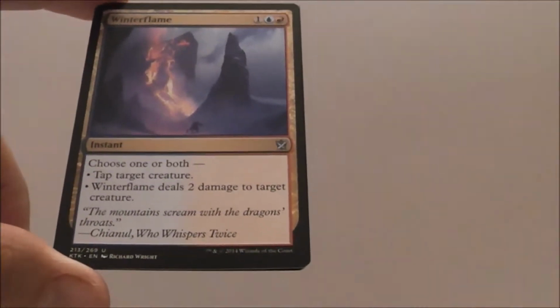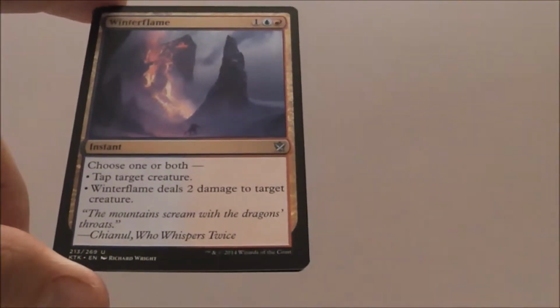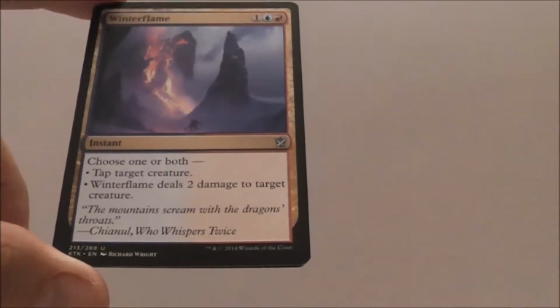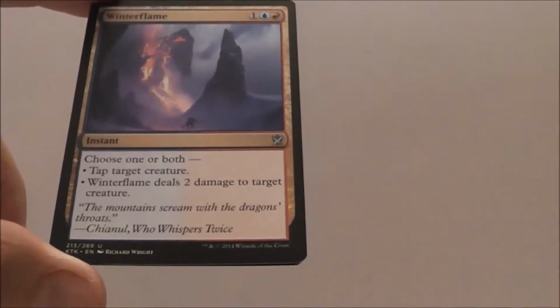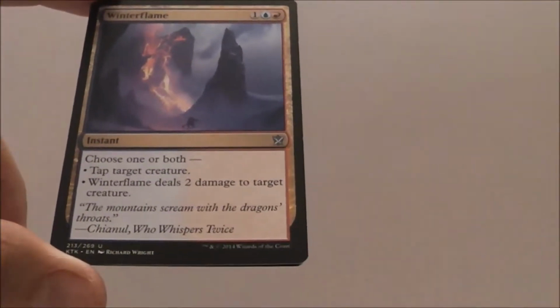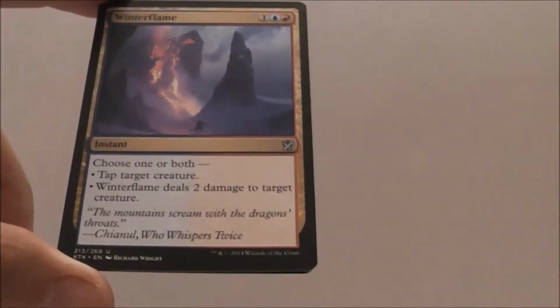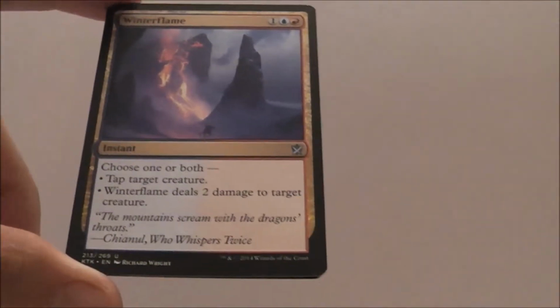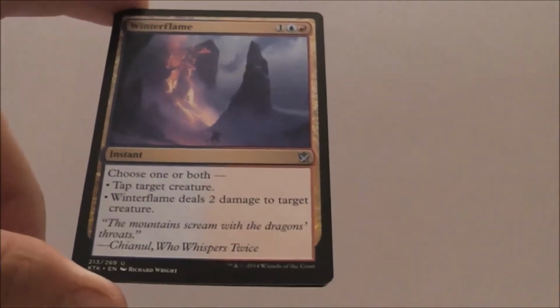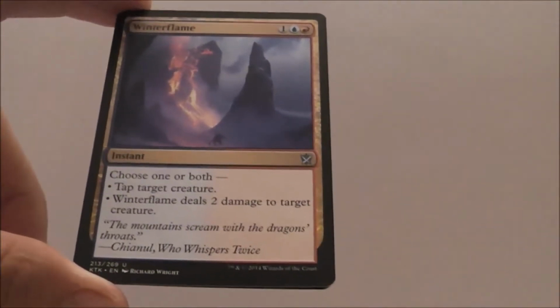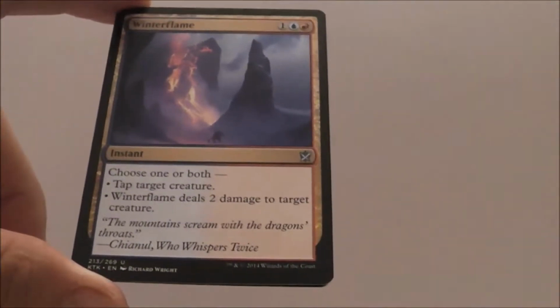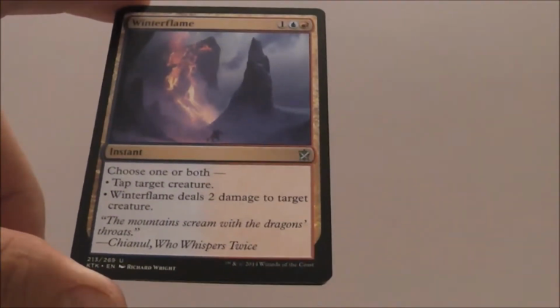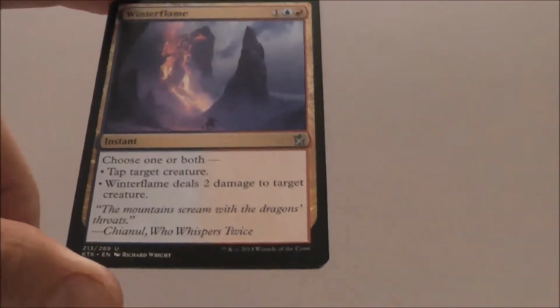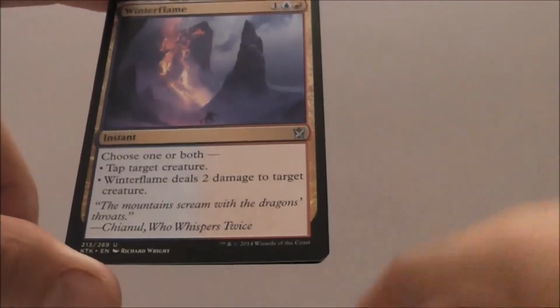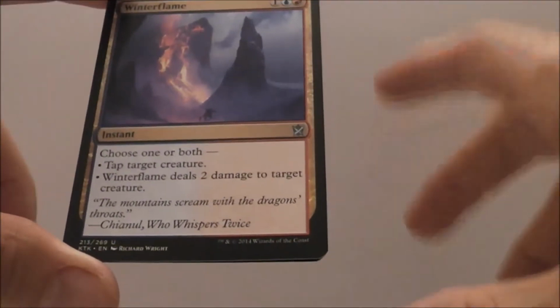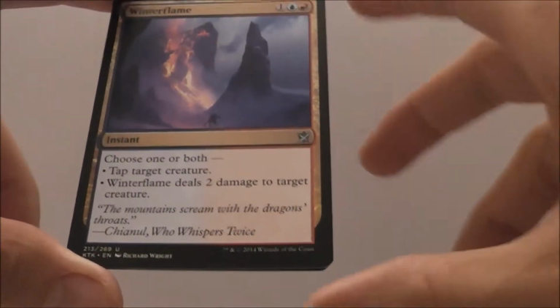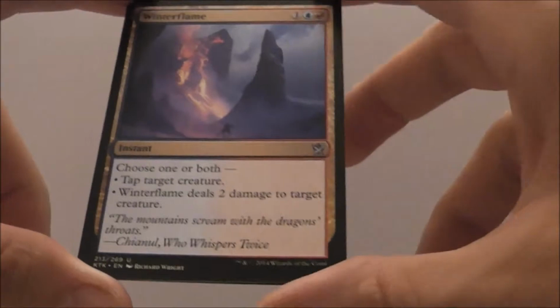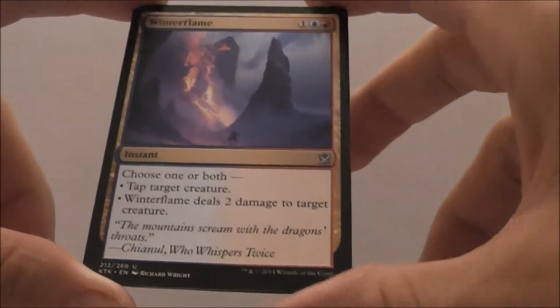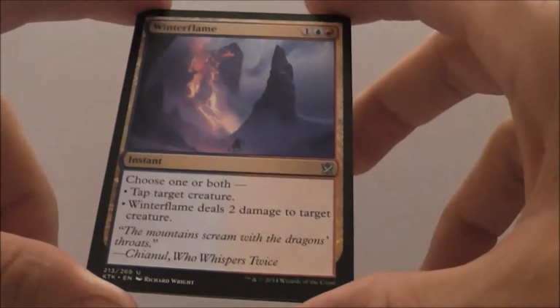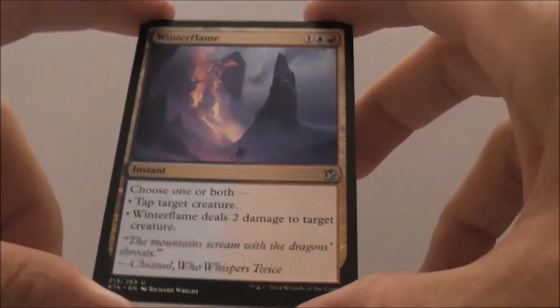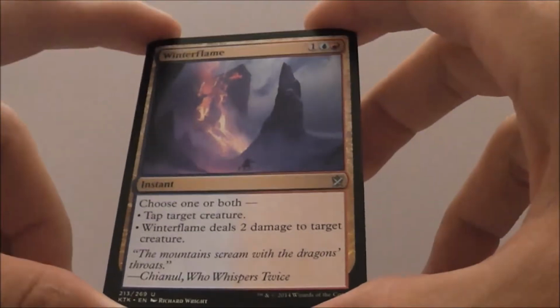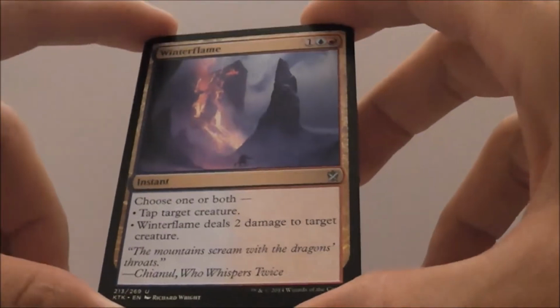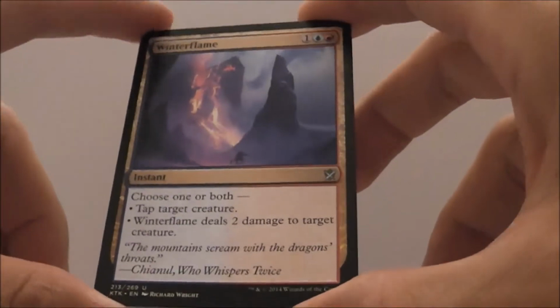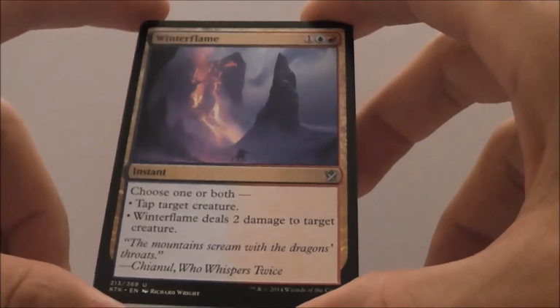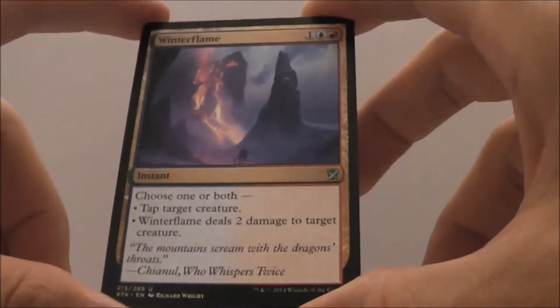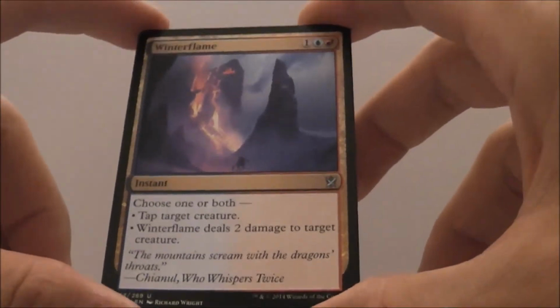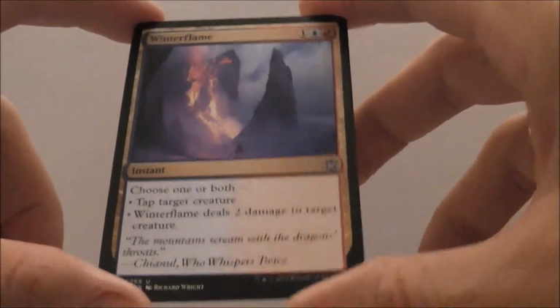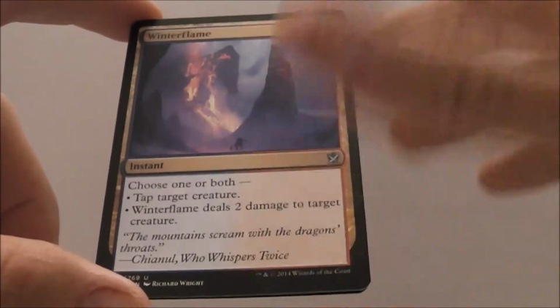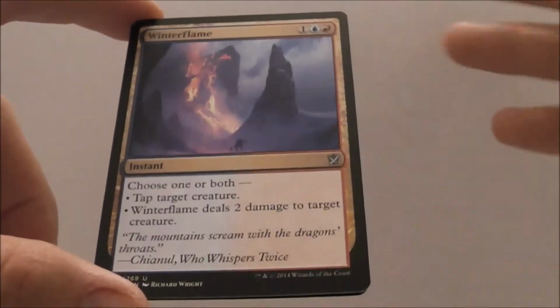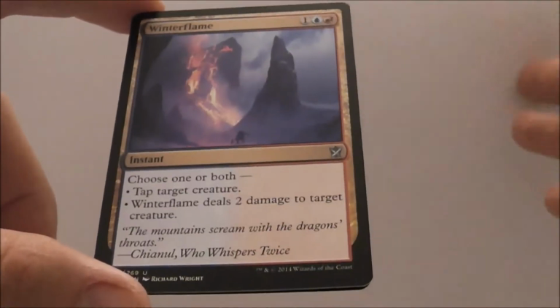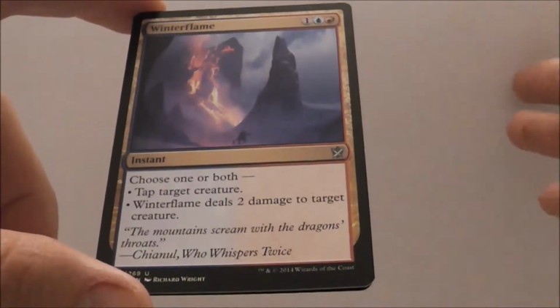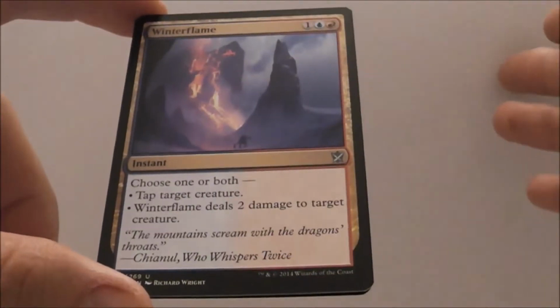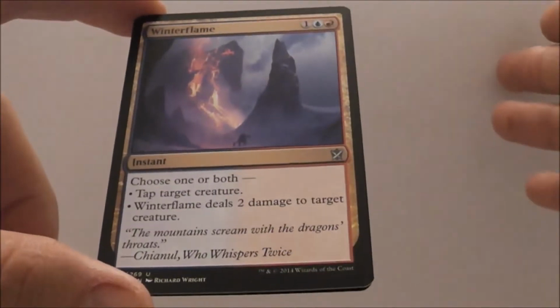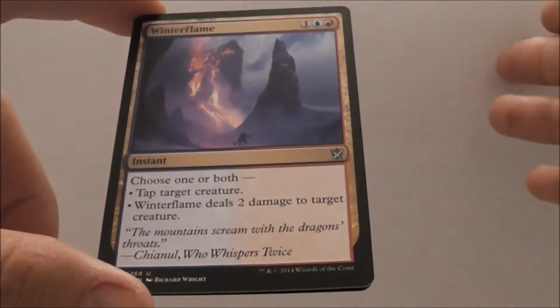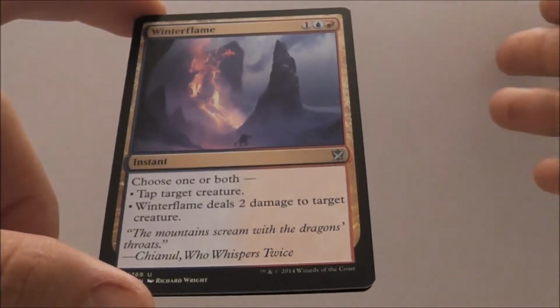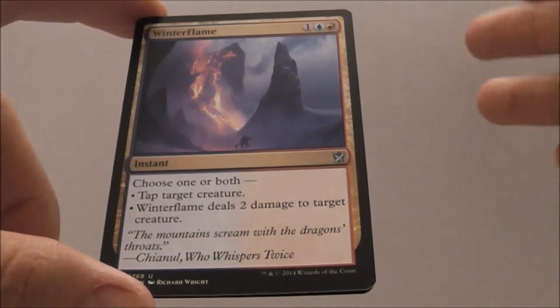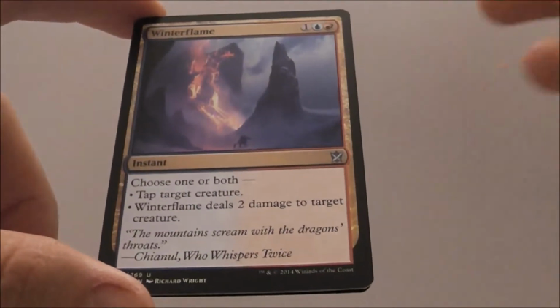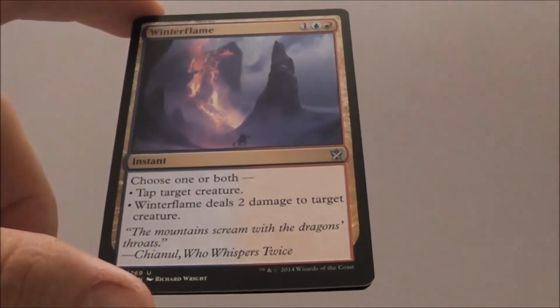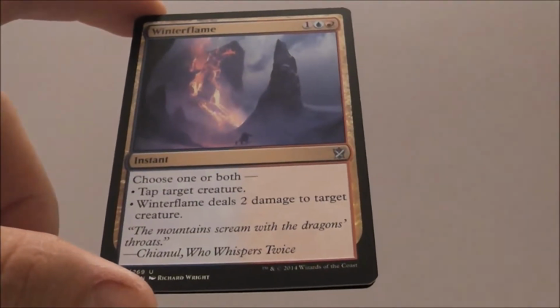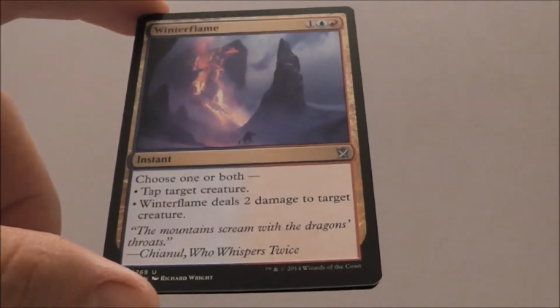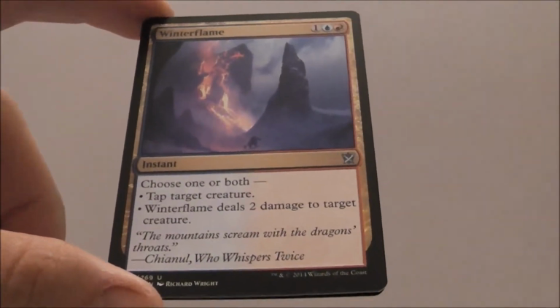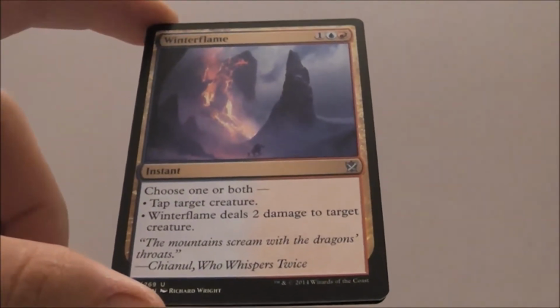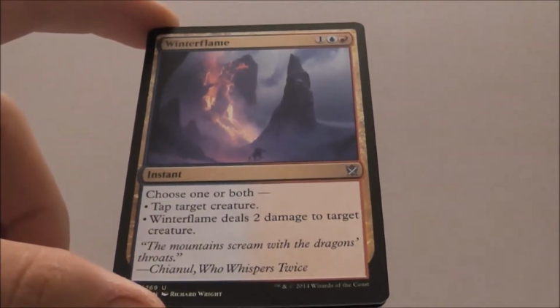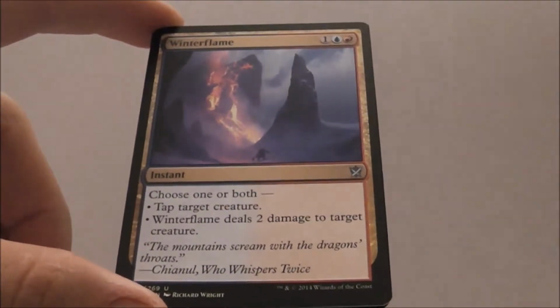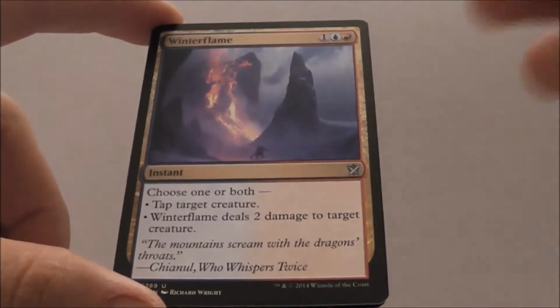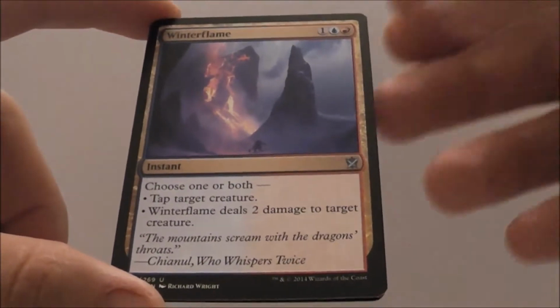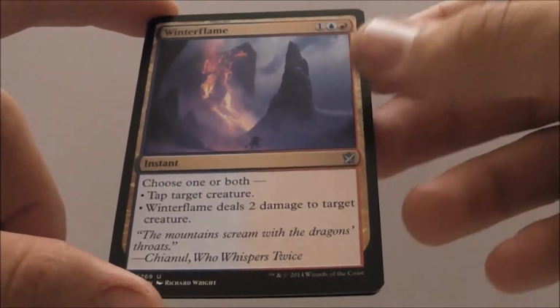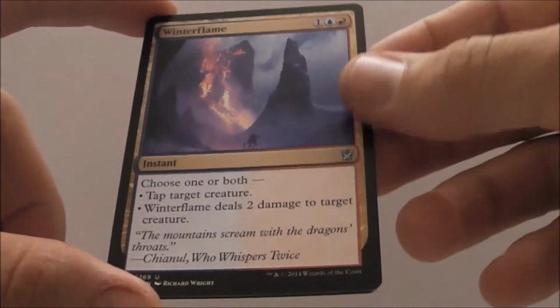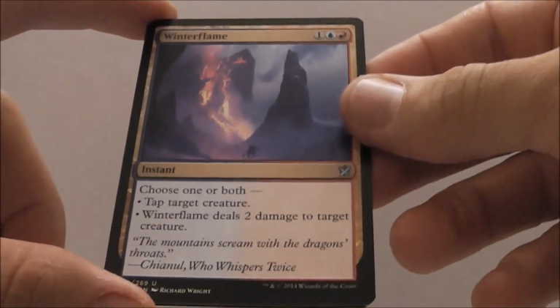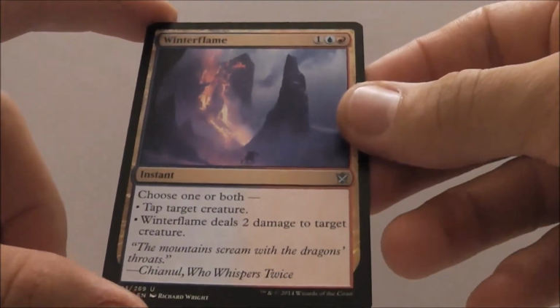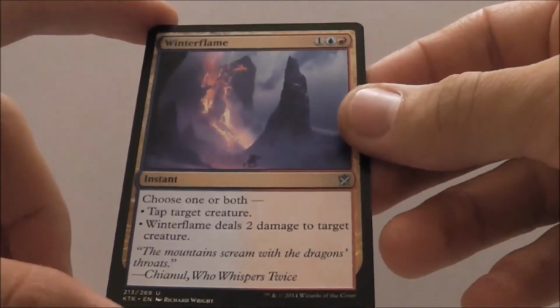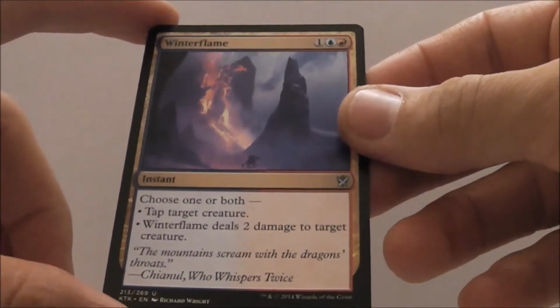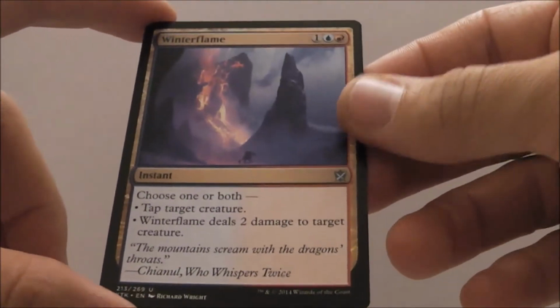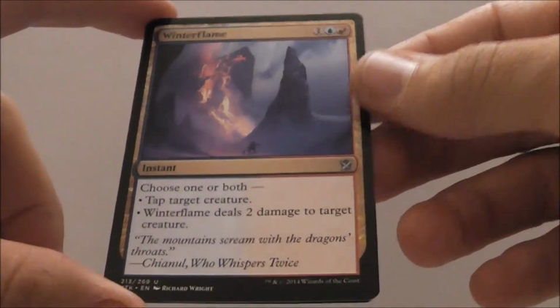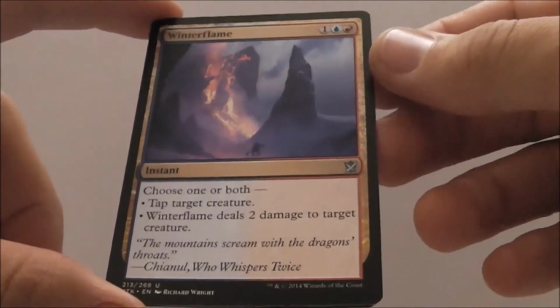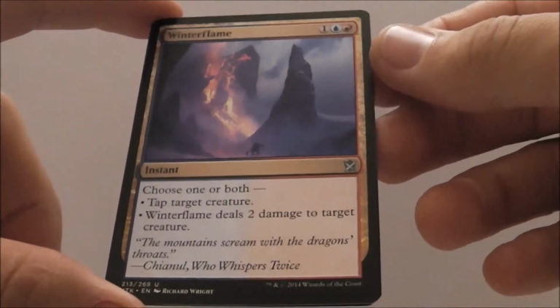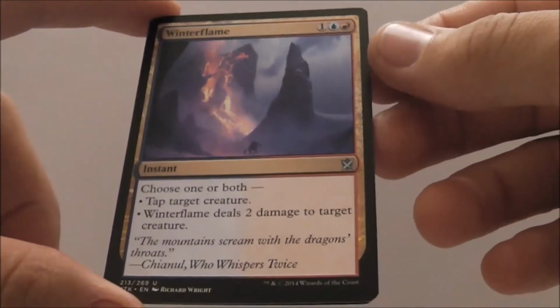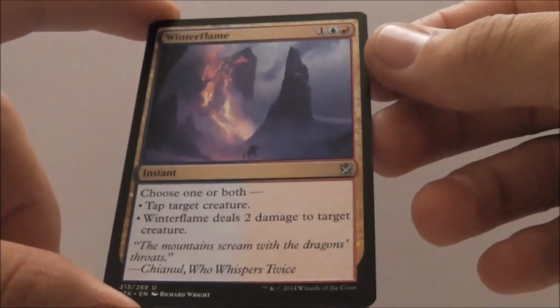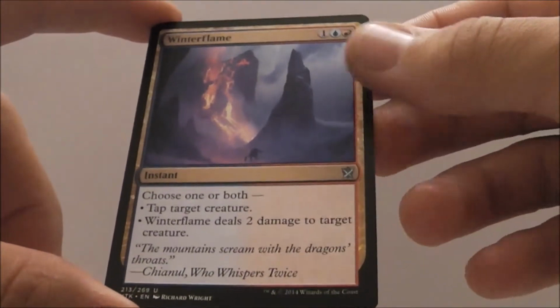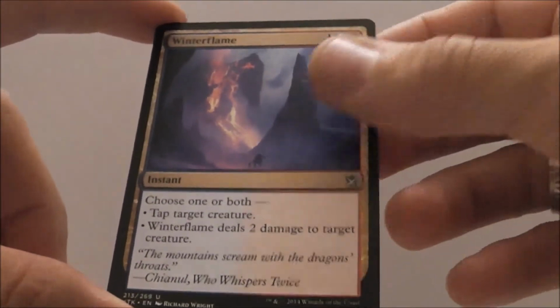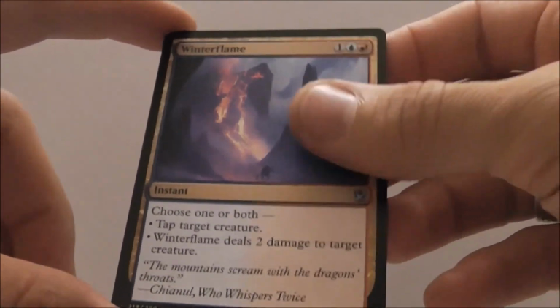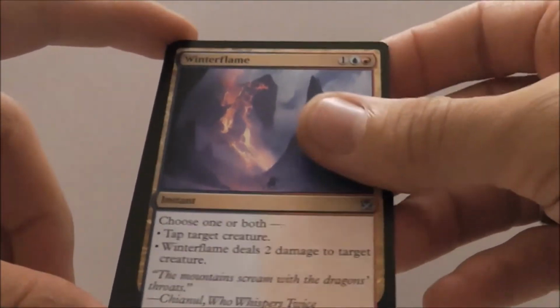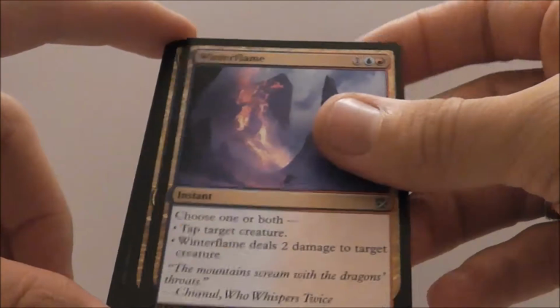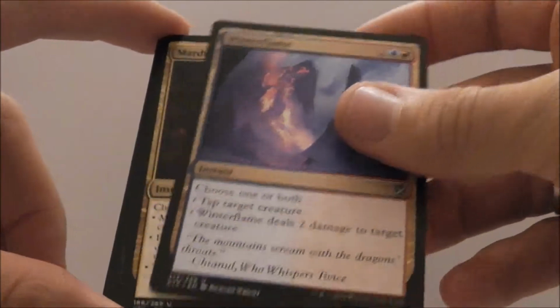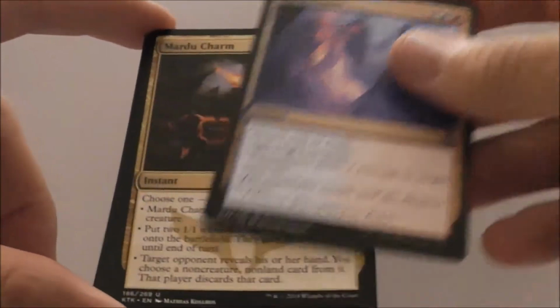Winter Flame for three mana — you choose one or both: tap target creature, or deal two damage to target creature. For three mana, that's great.